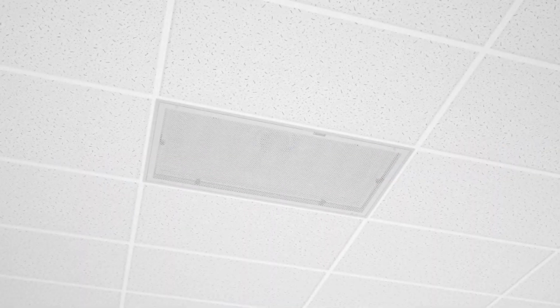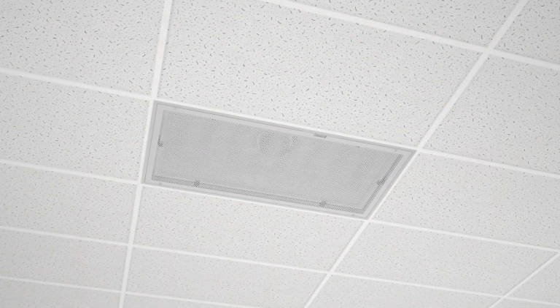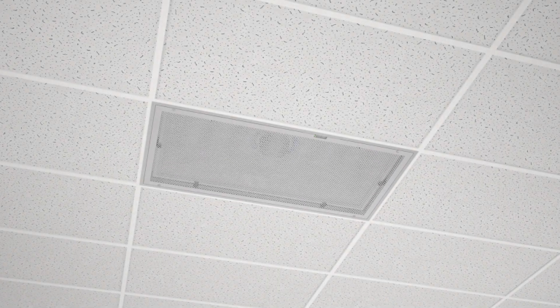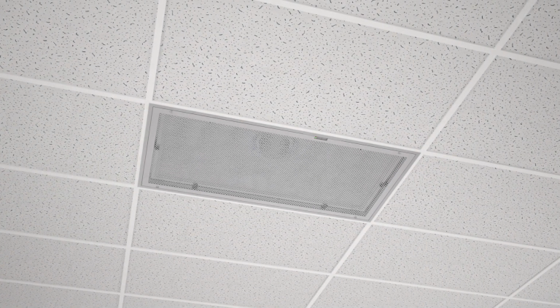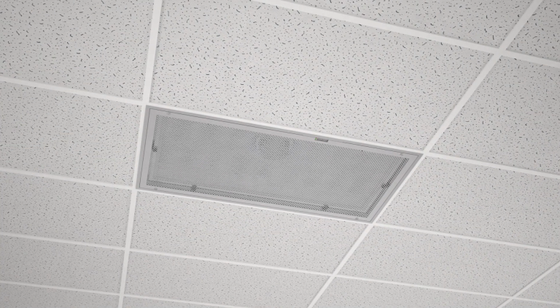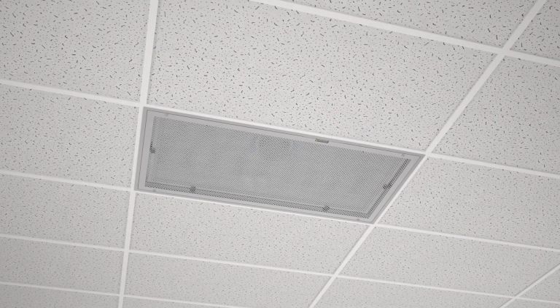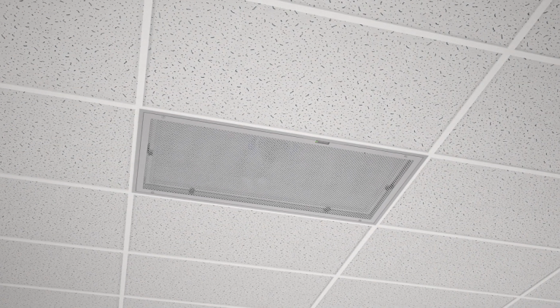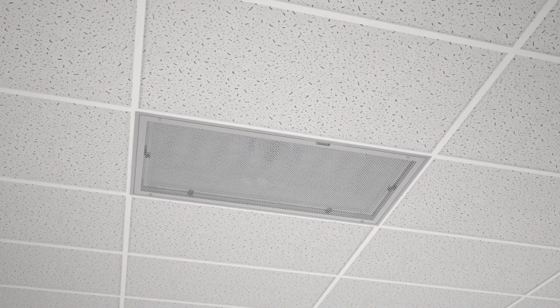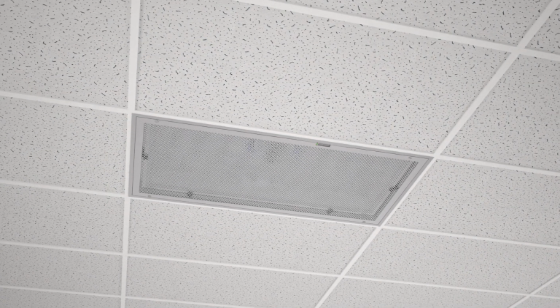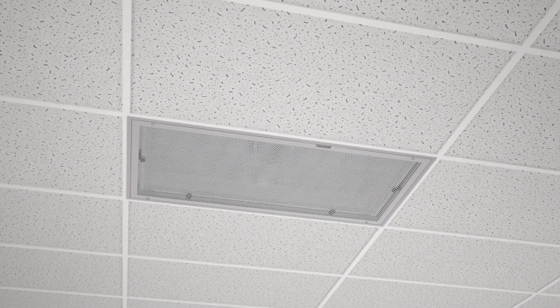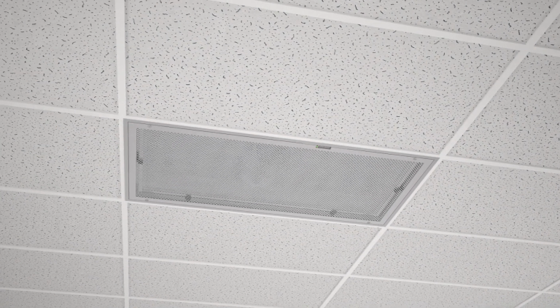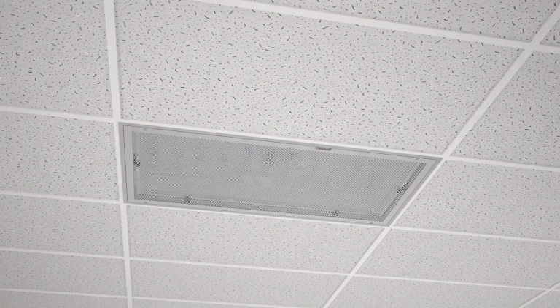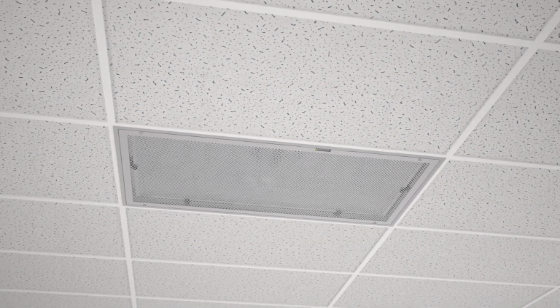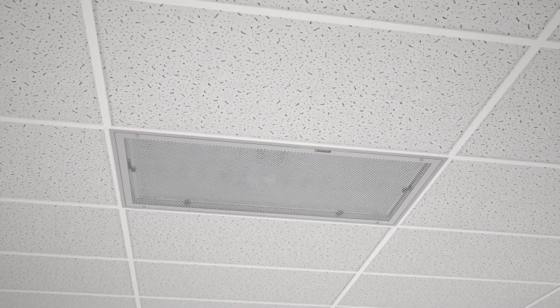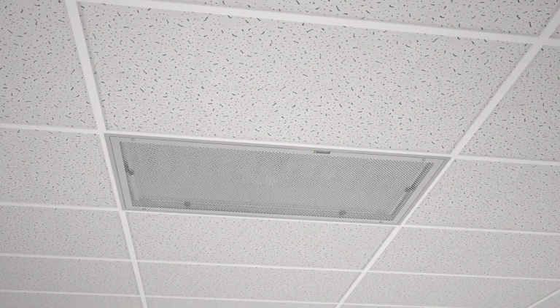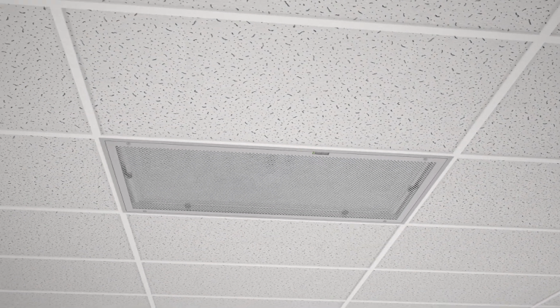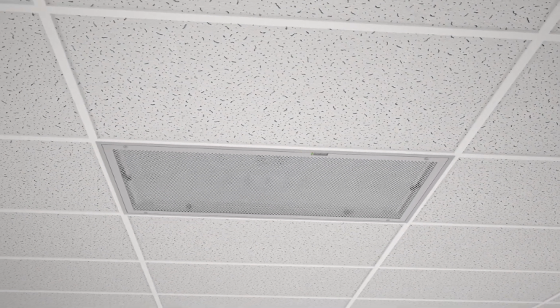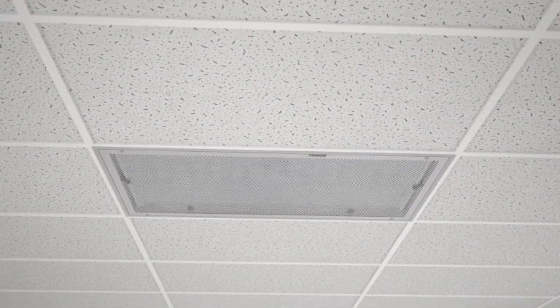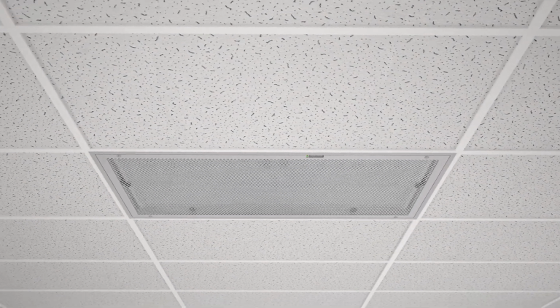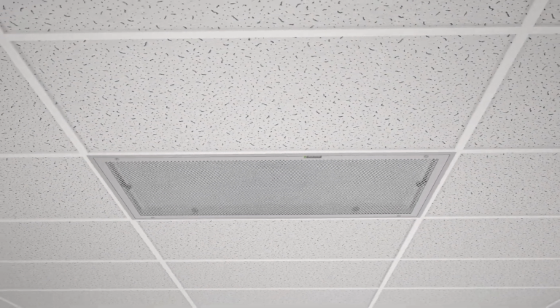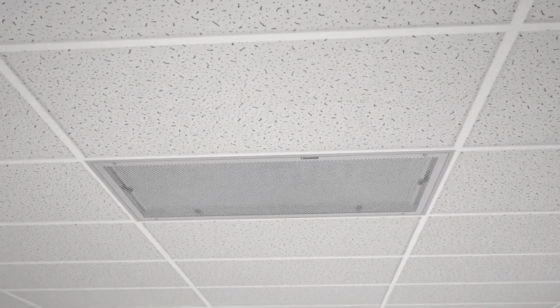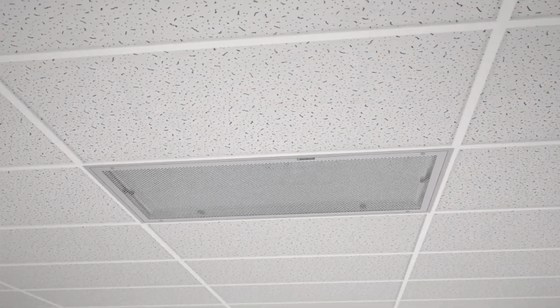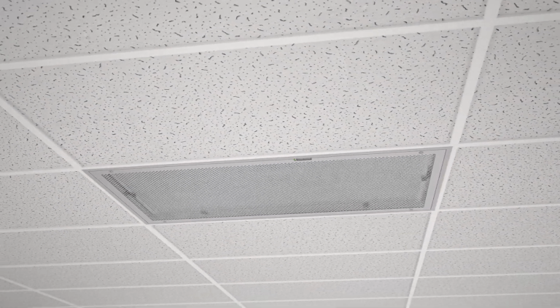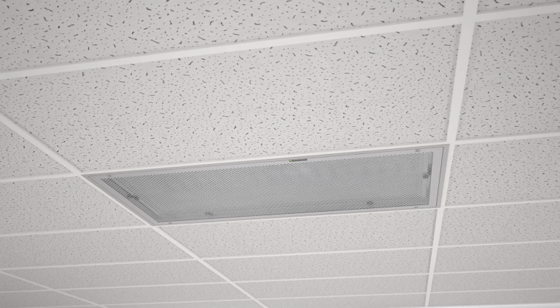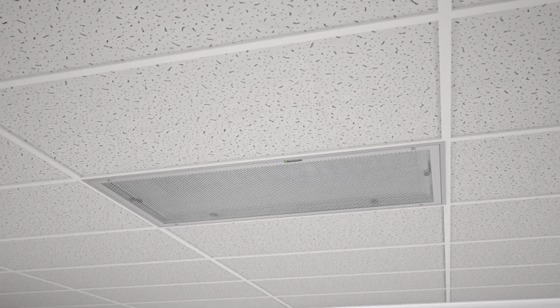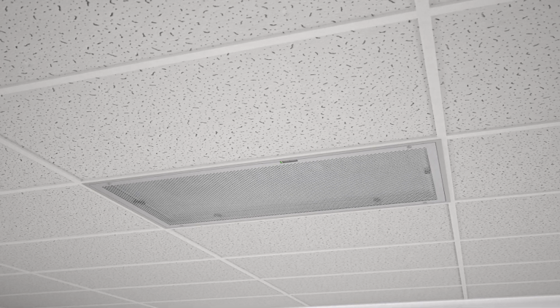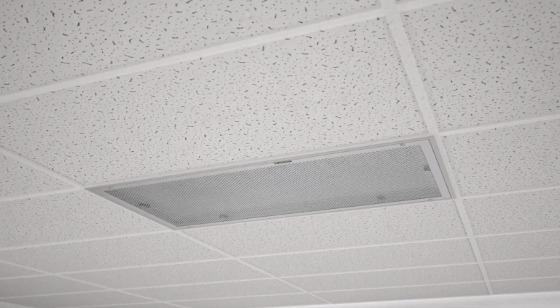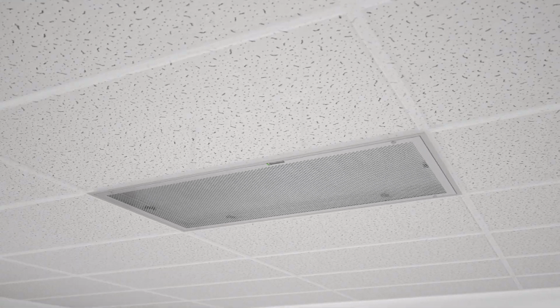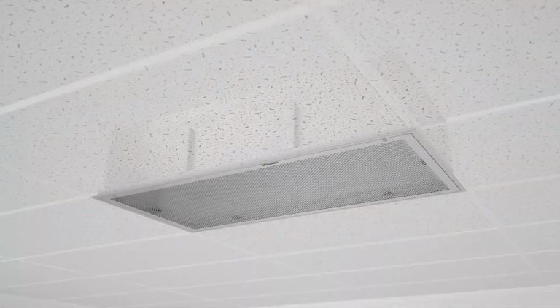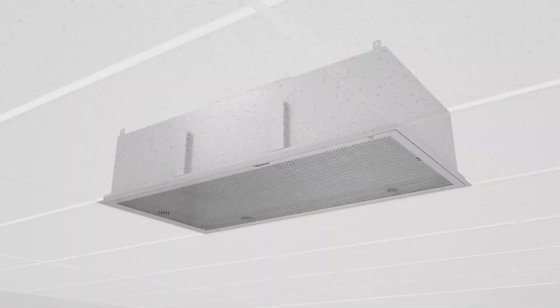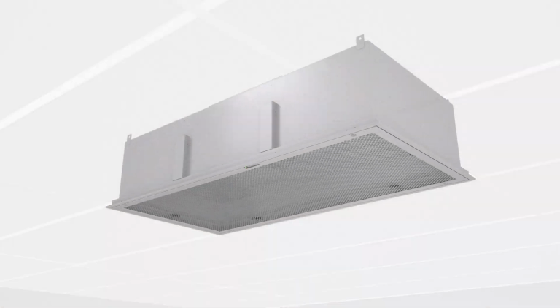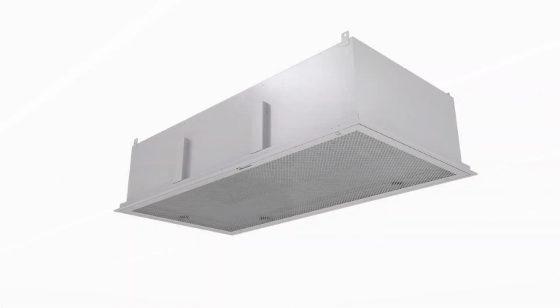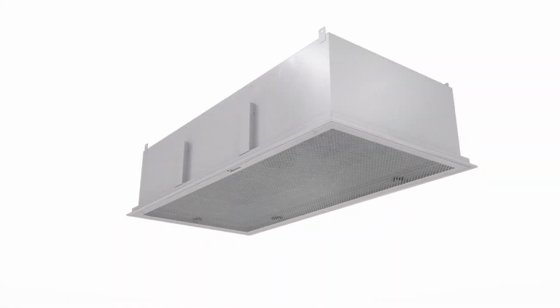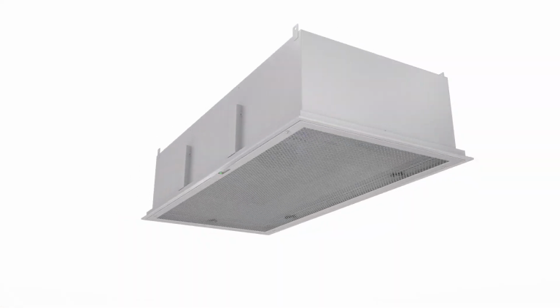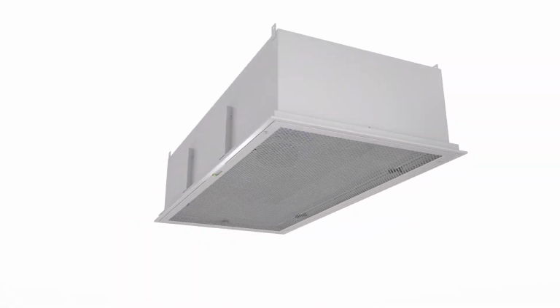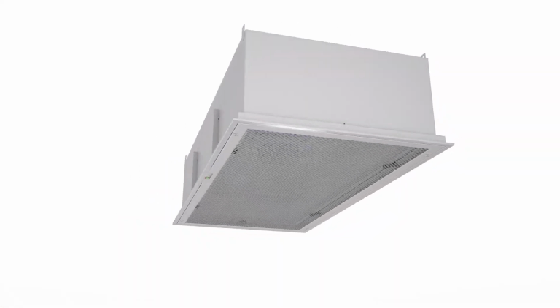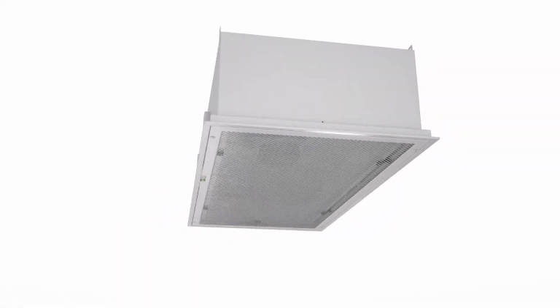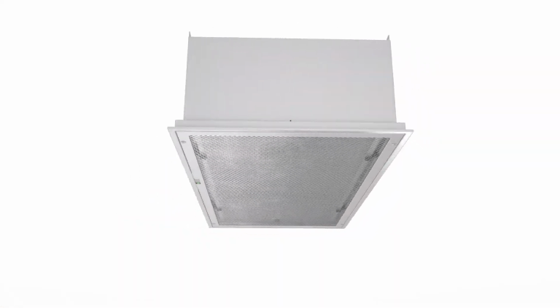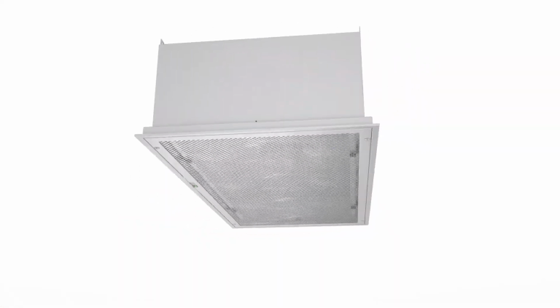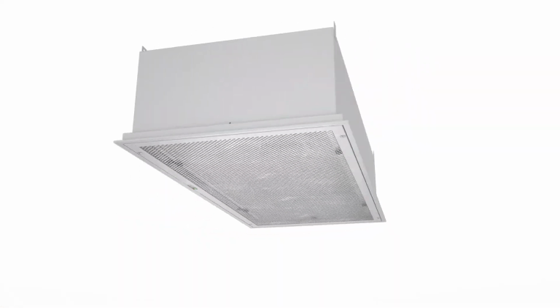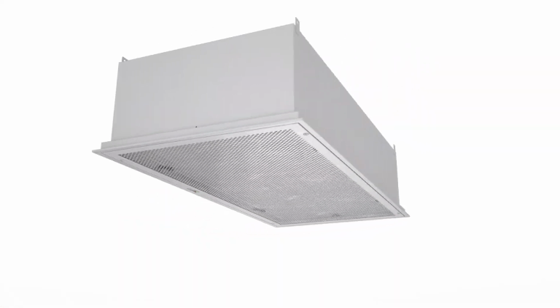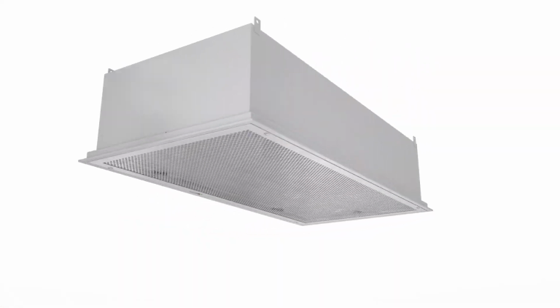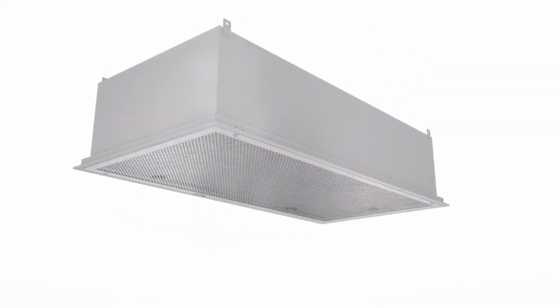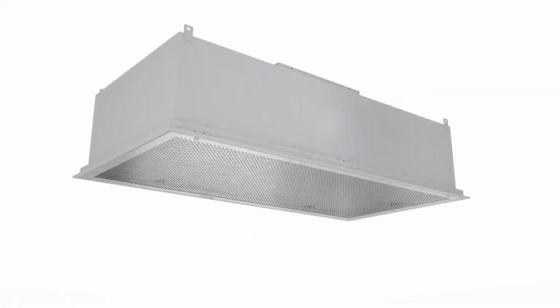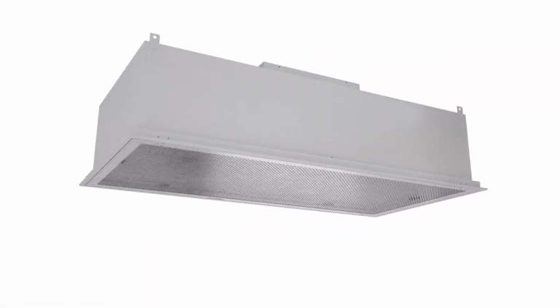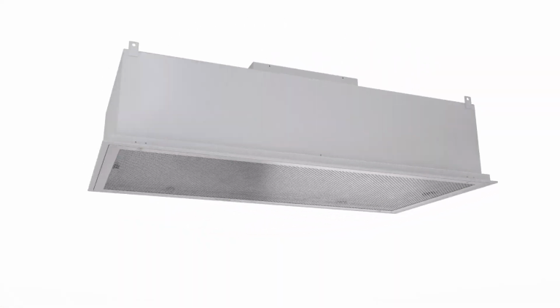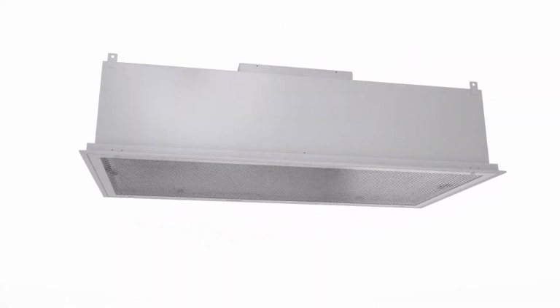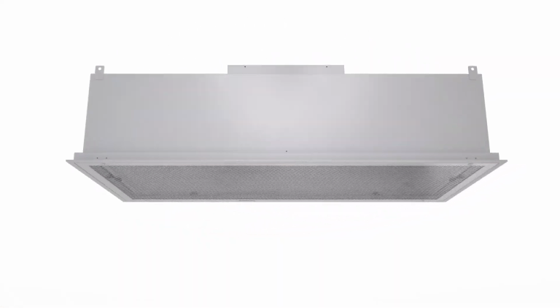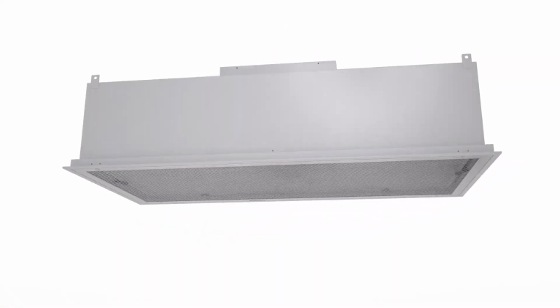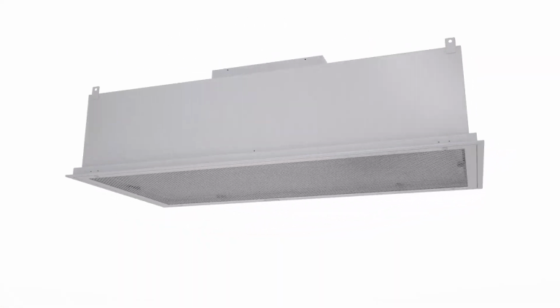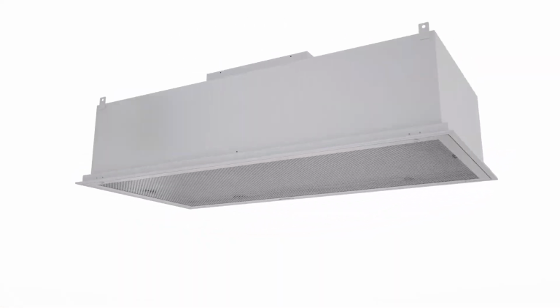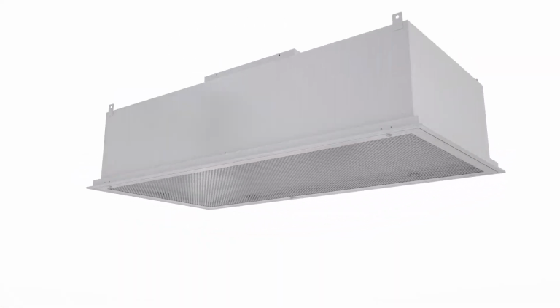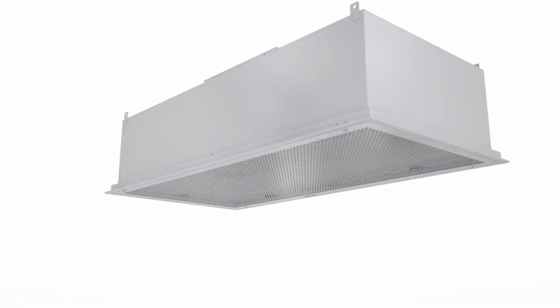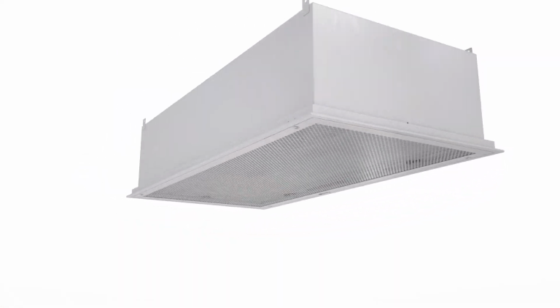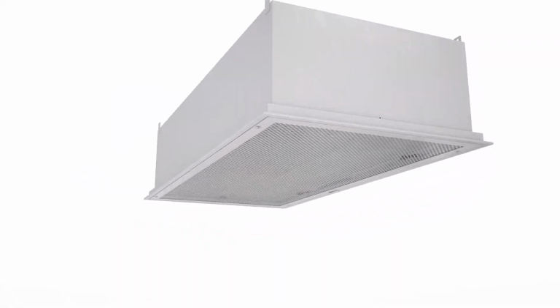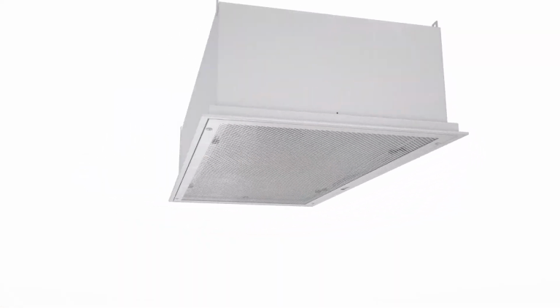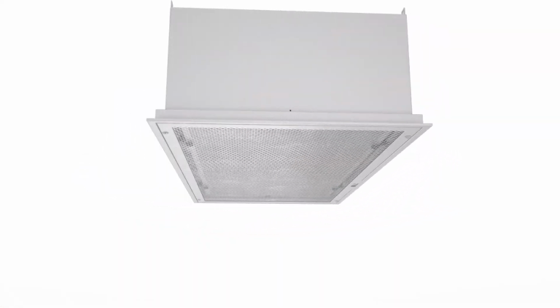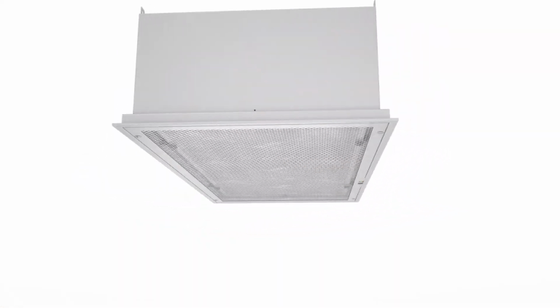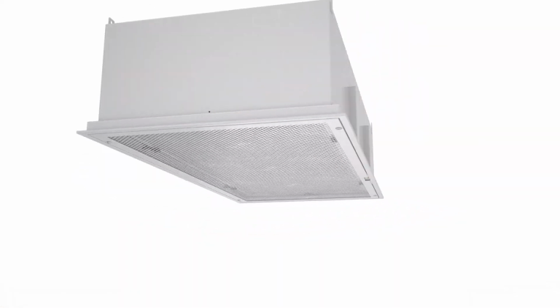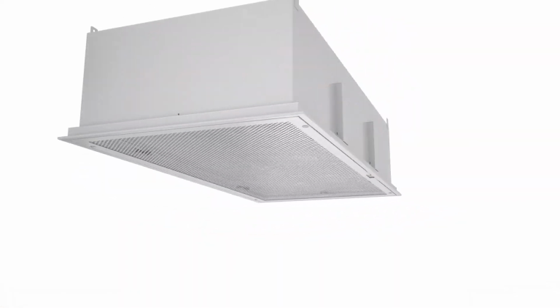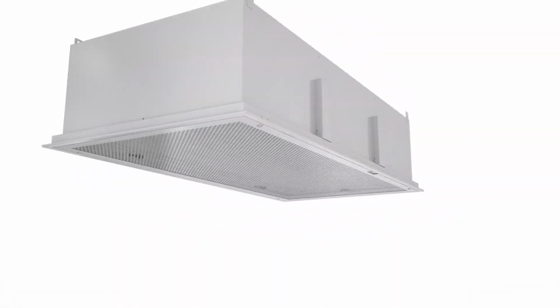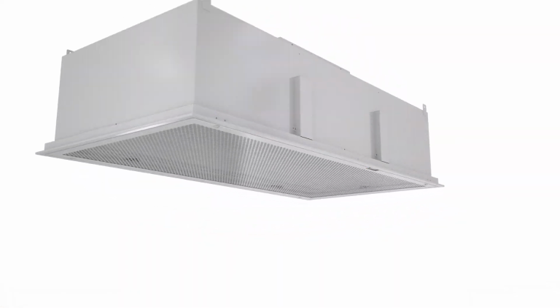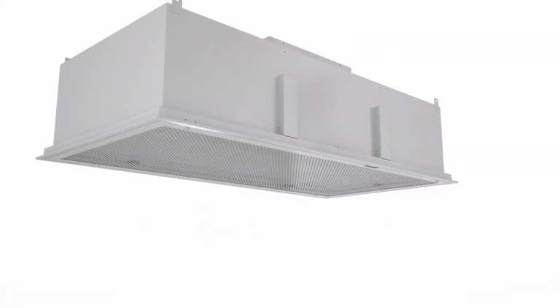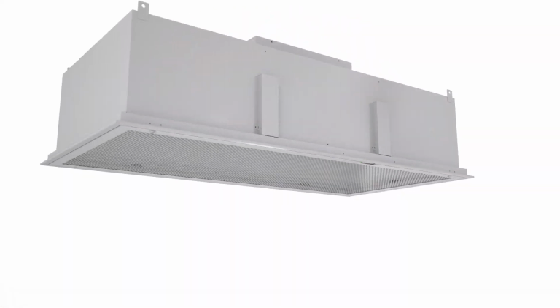A.J. Manufacturing presents CritiClean Ultra, a fan-powered laminar flow HEPA filter diffuser for clean room air filtering.